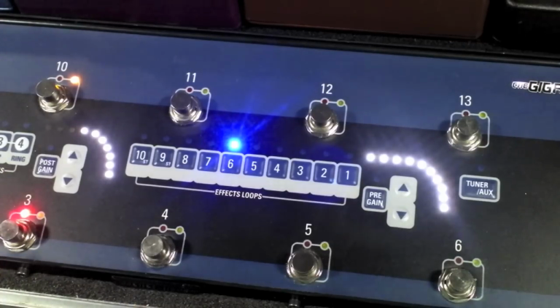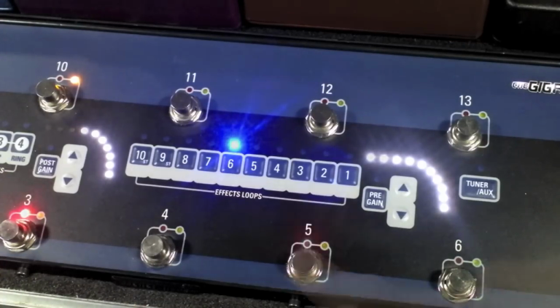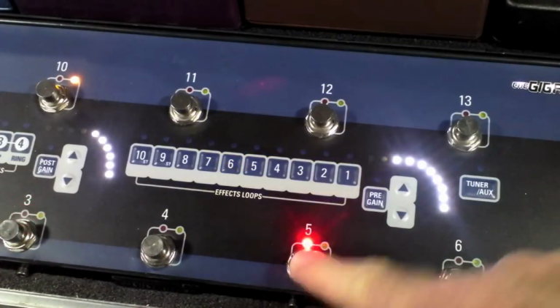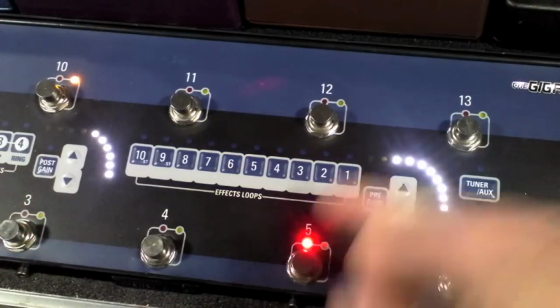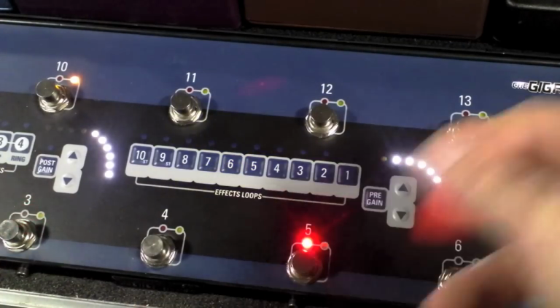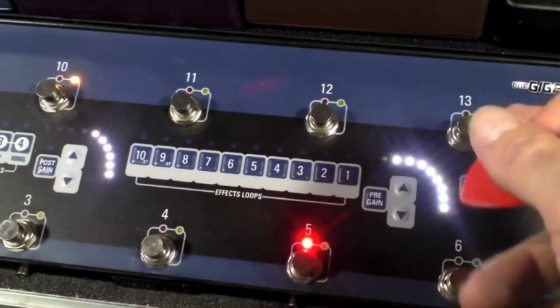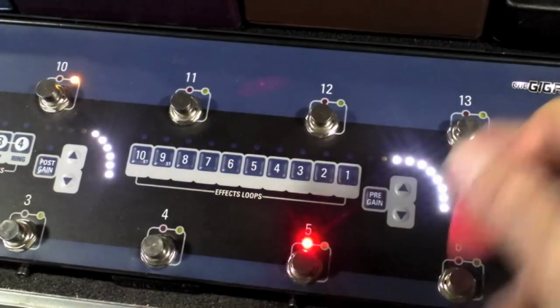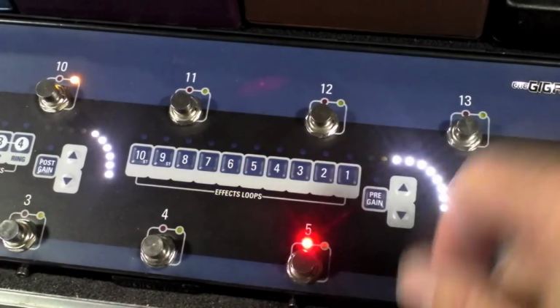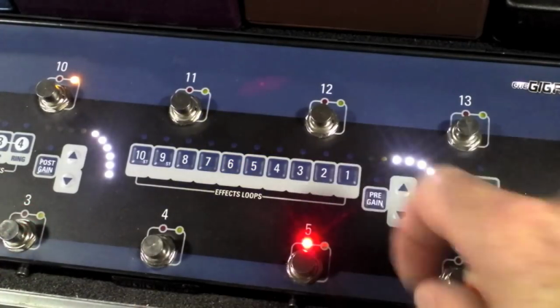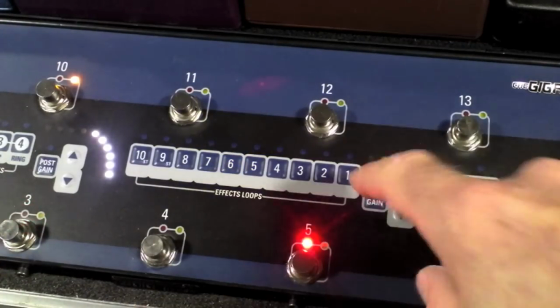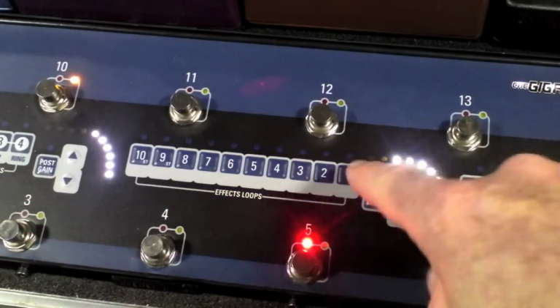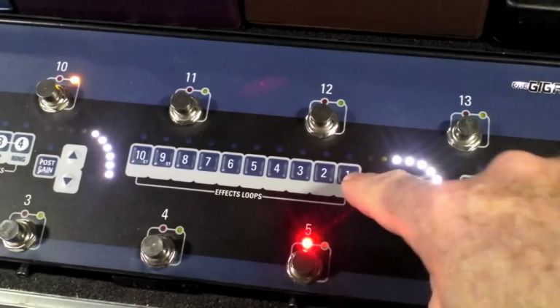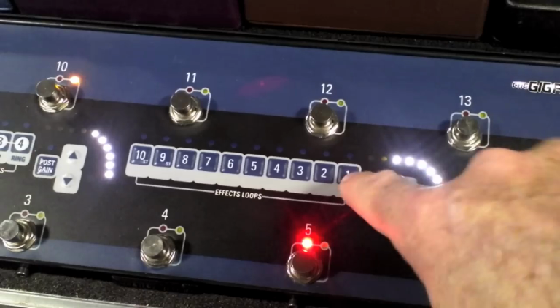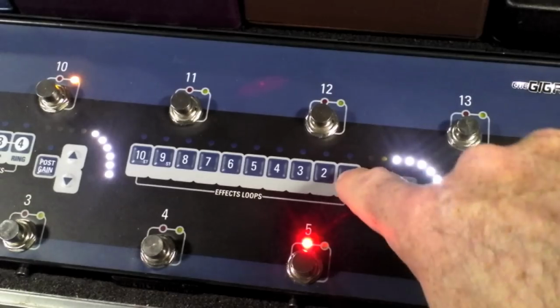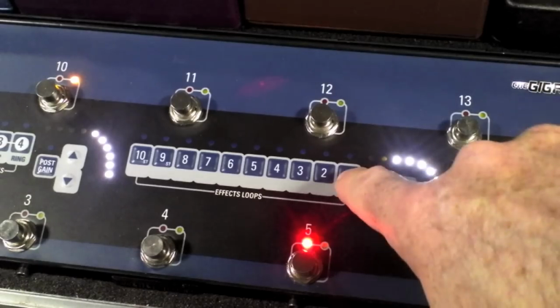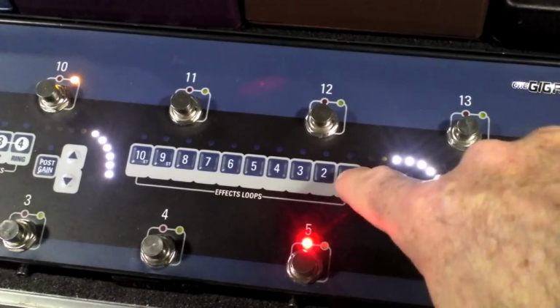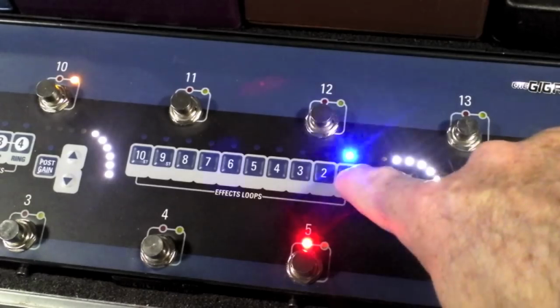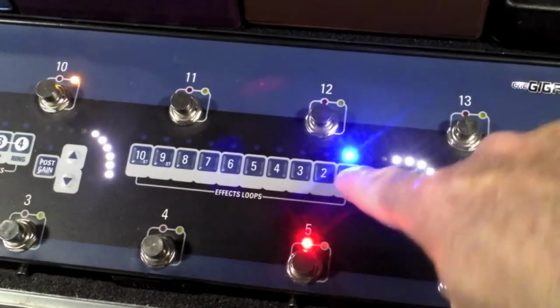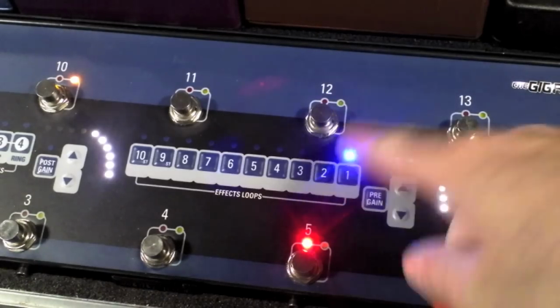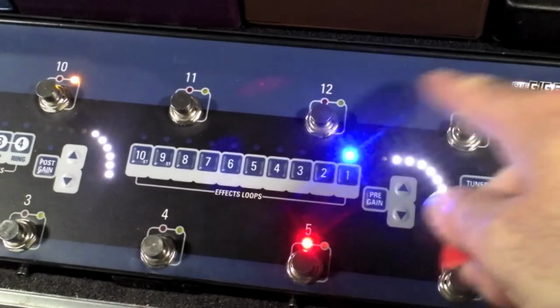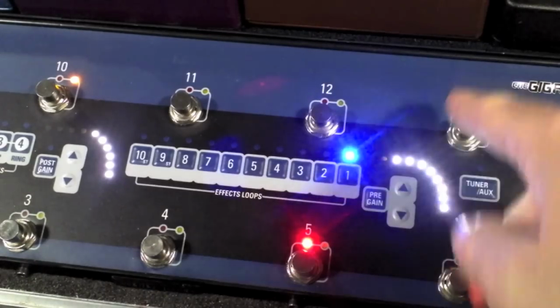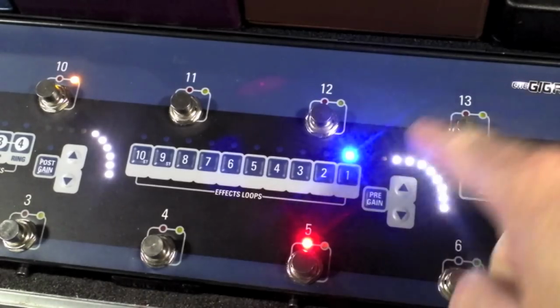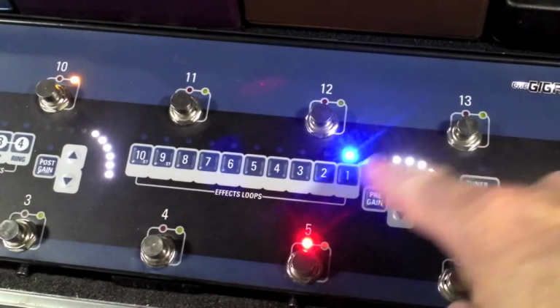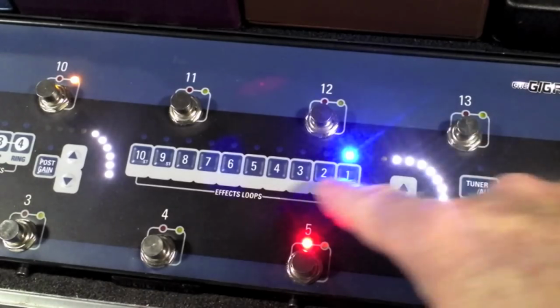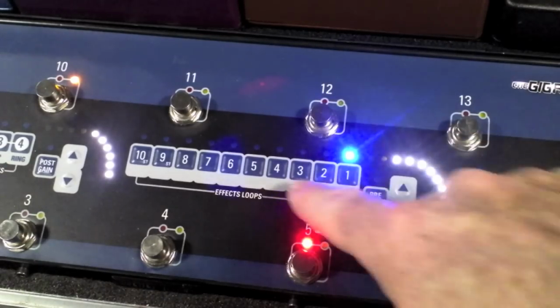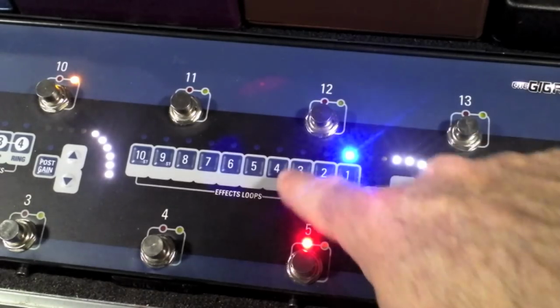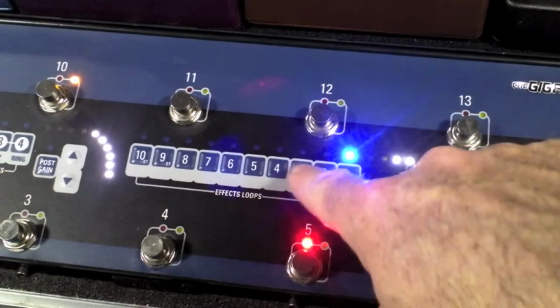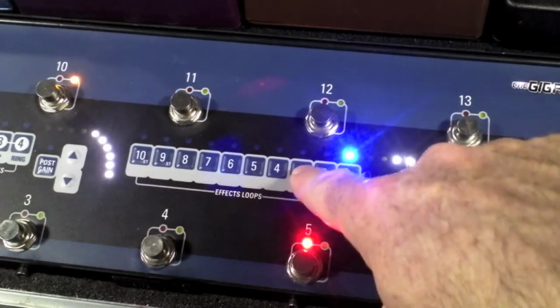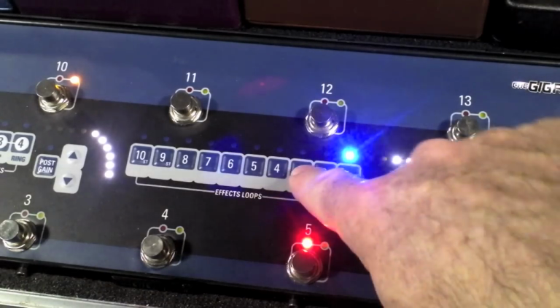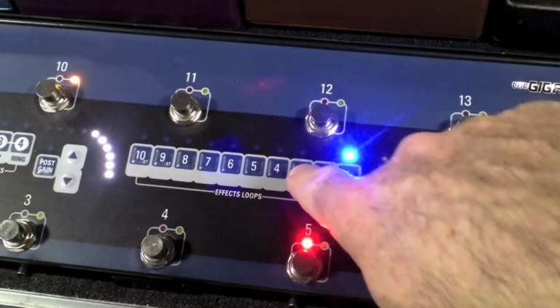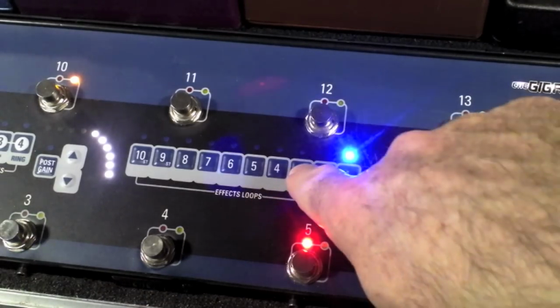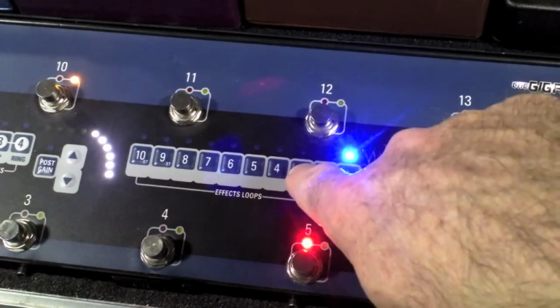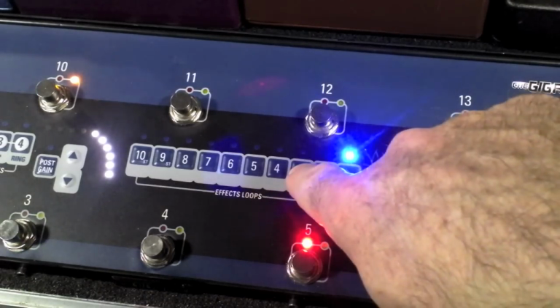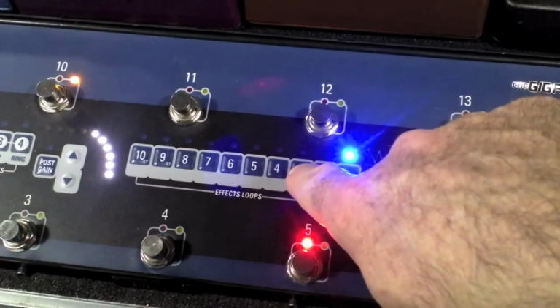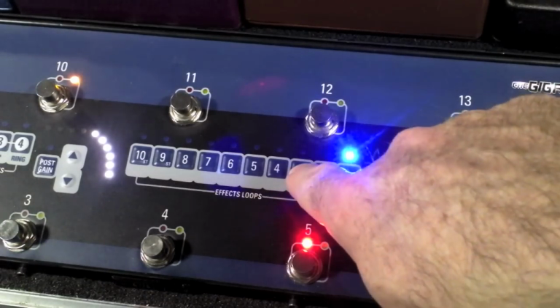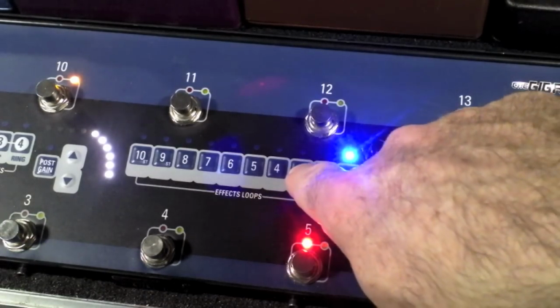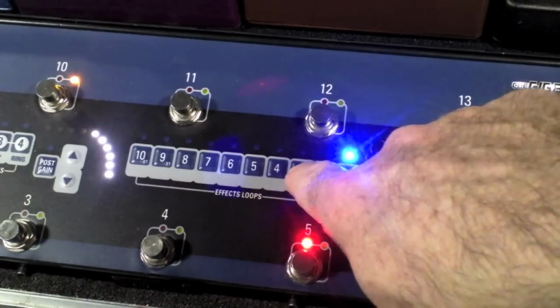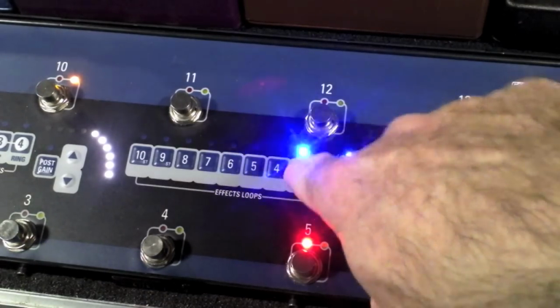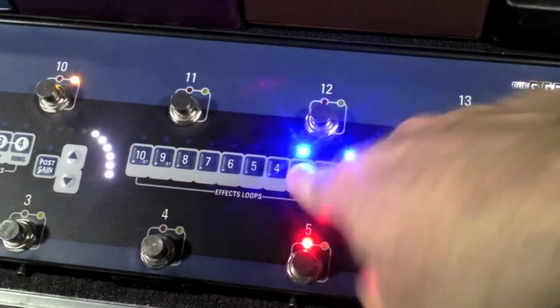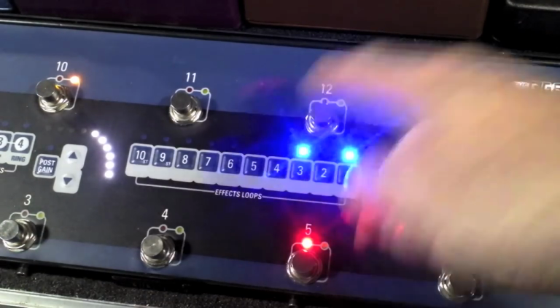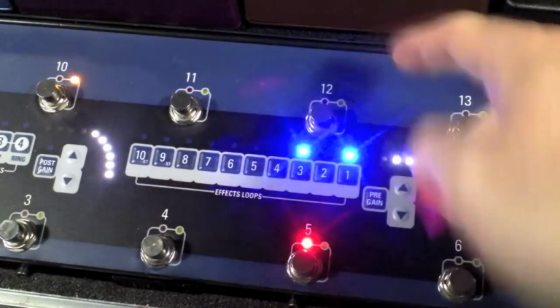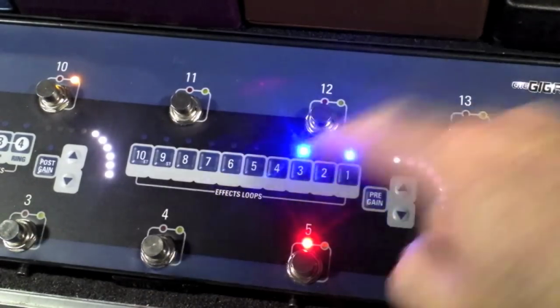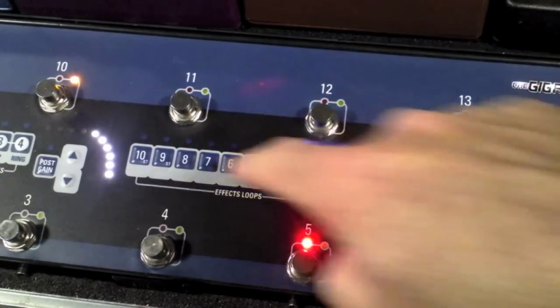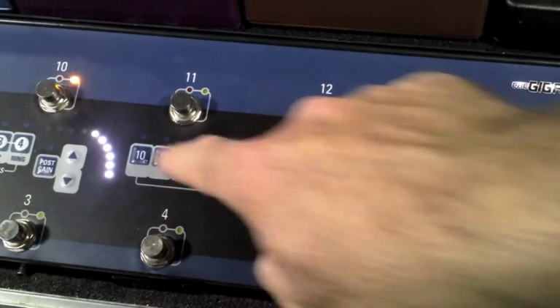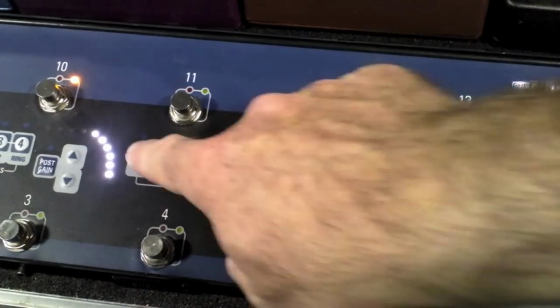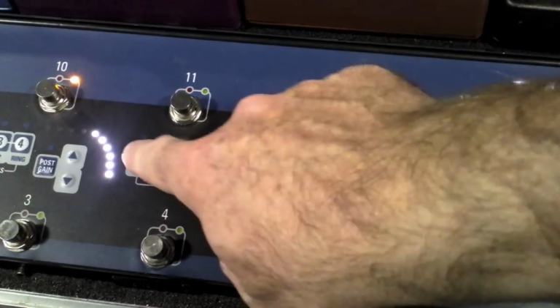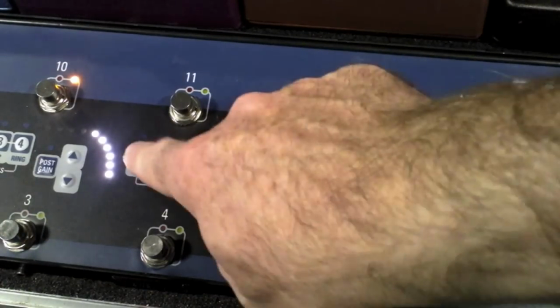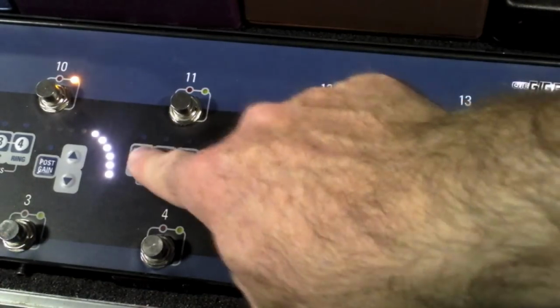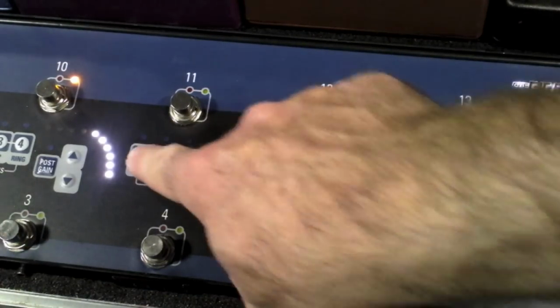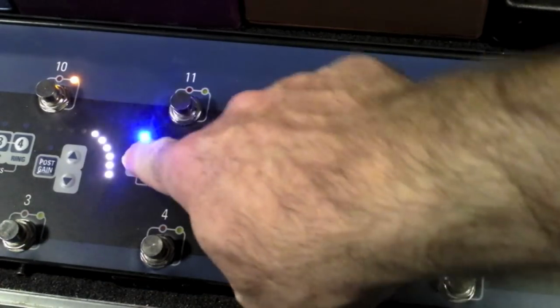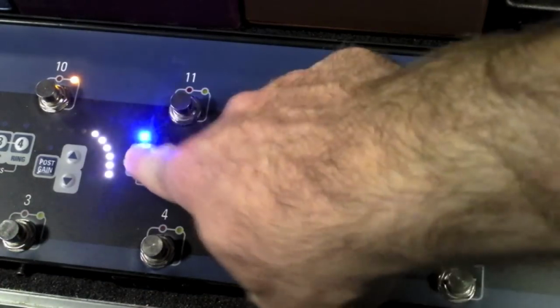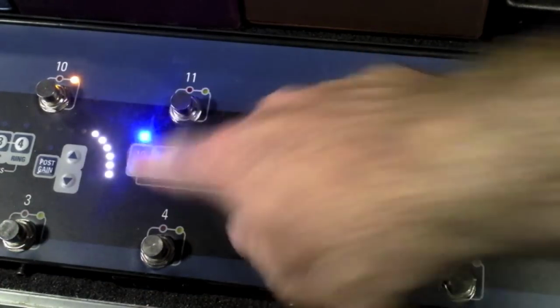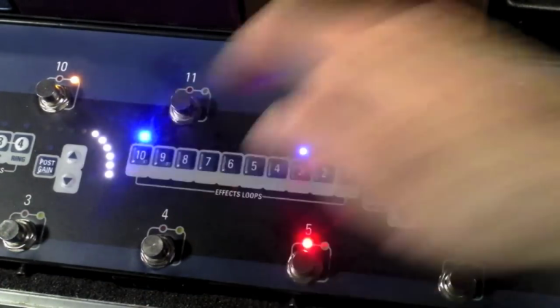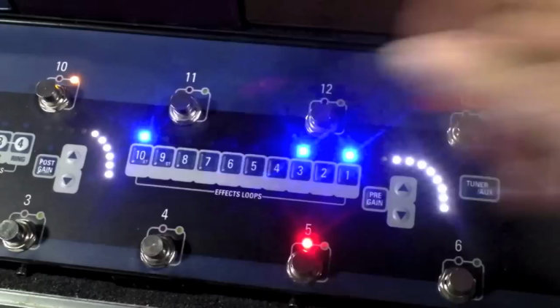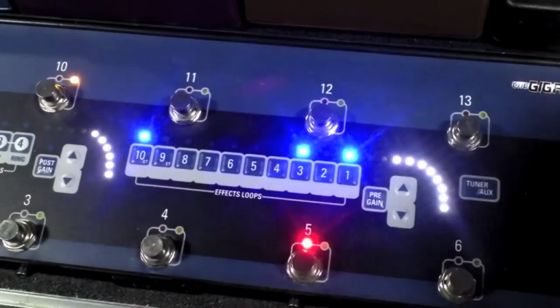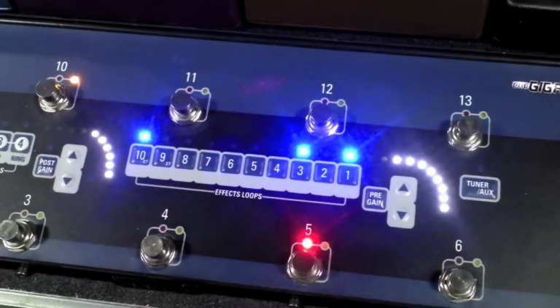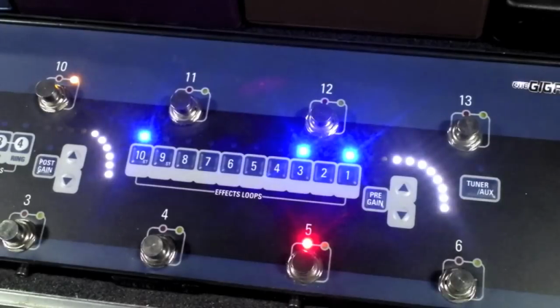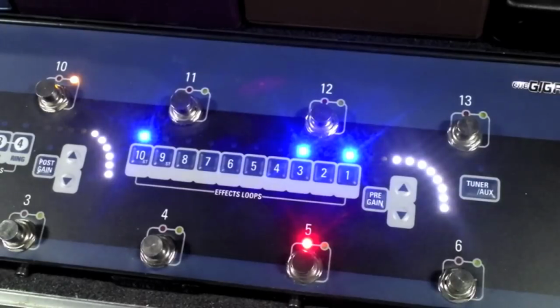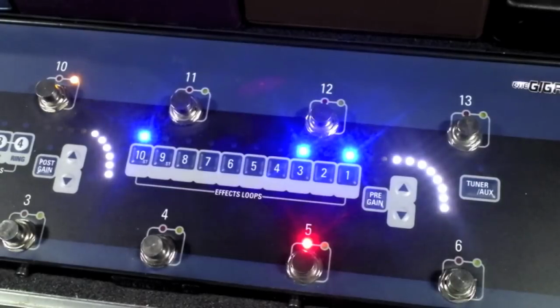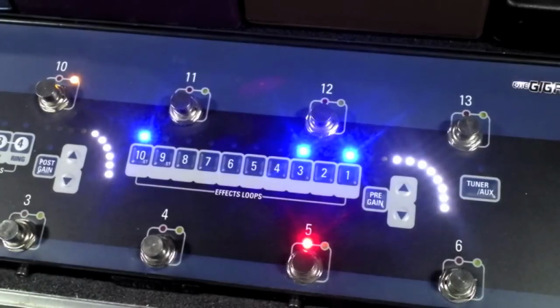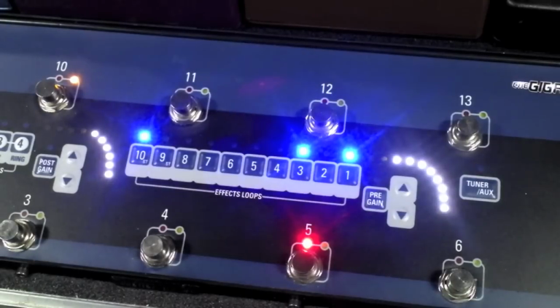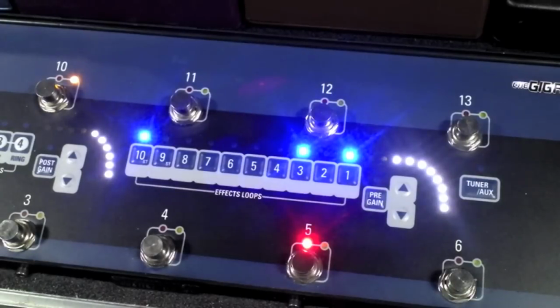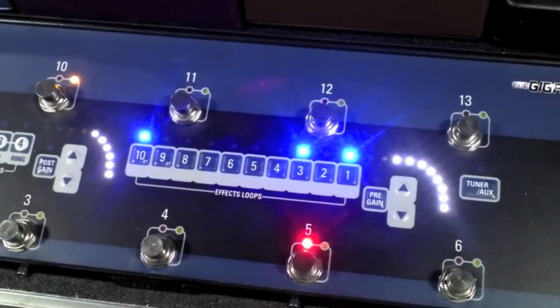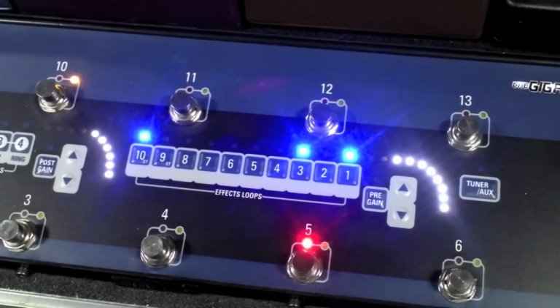Say number five — I want to have my Compressor, some Chorus, and a bit of Stereo Delay.